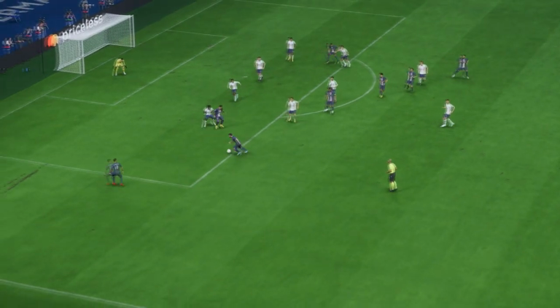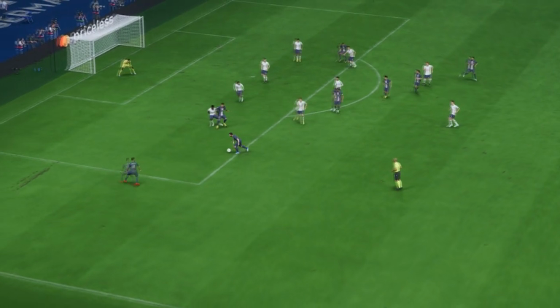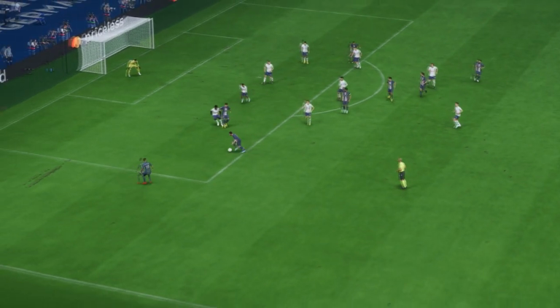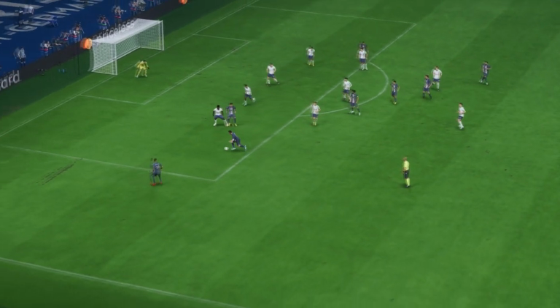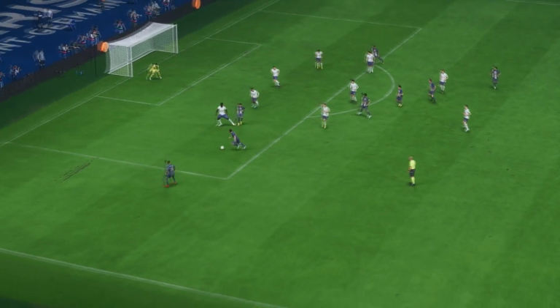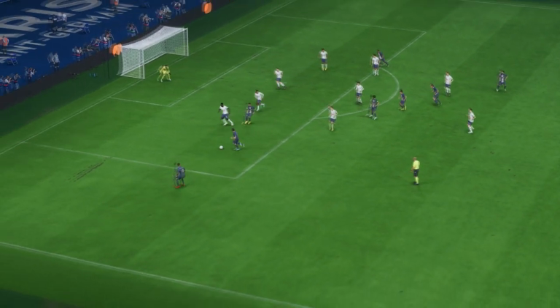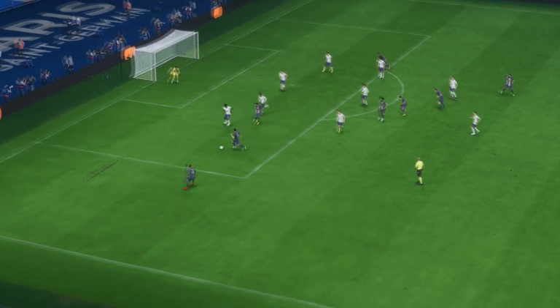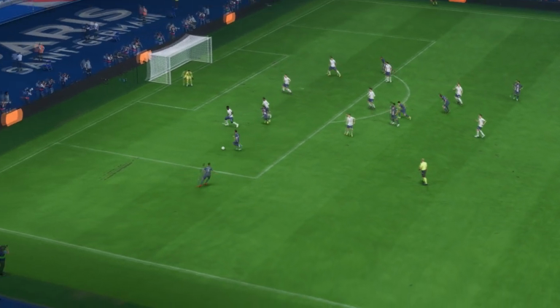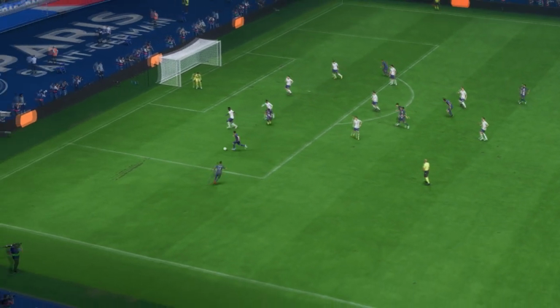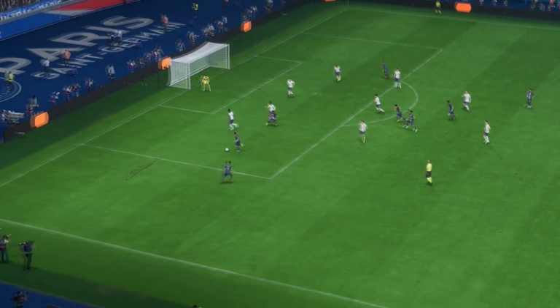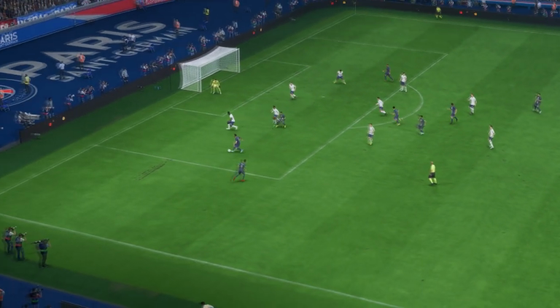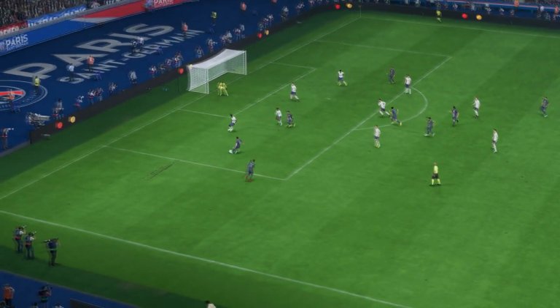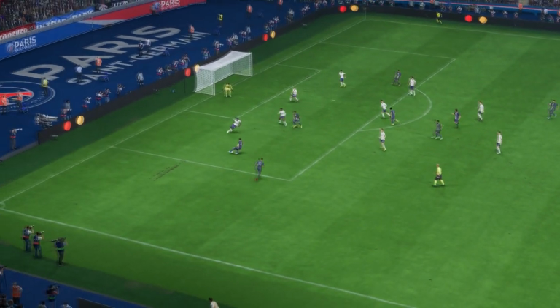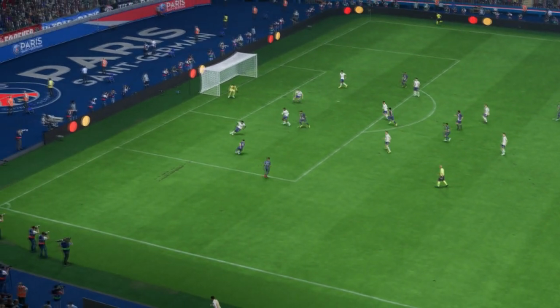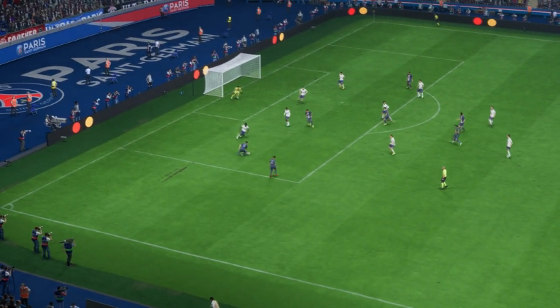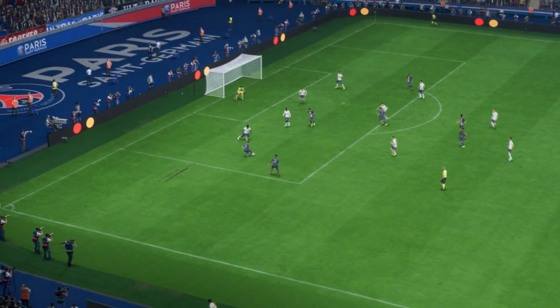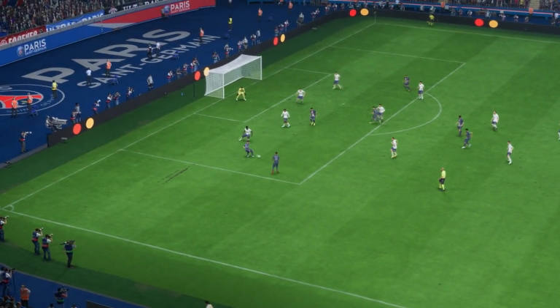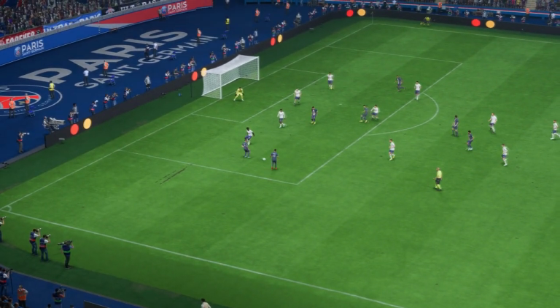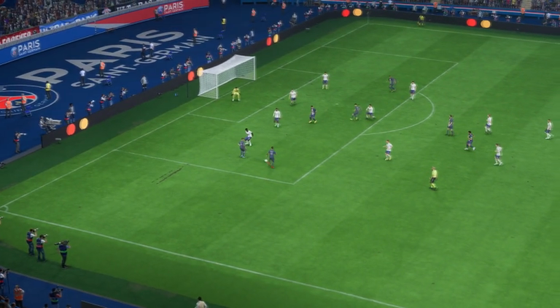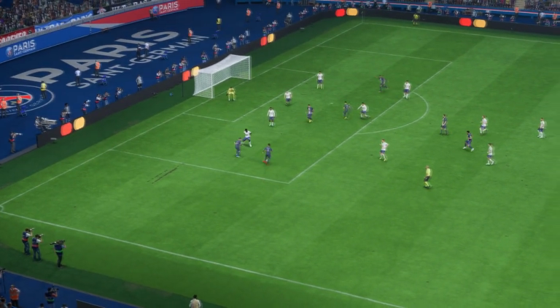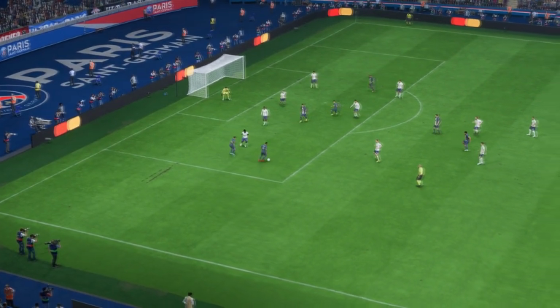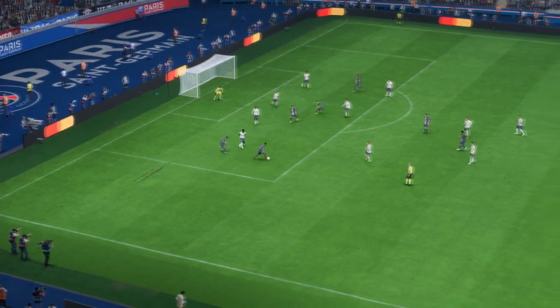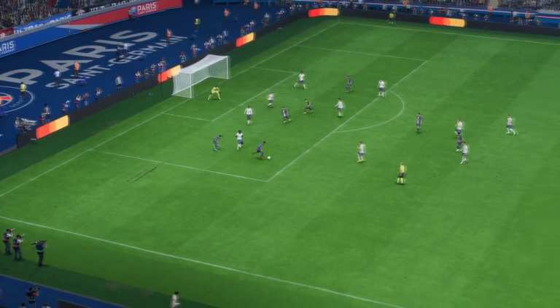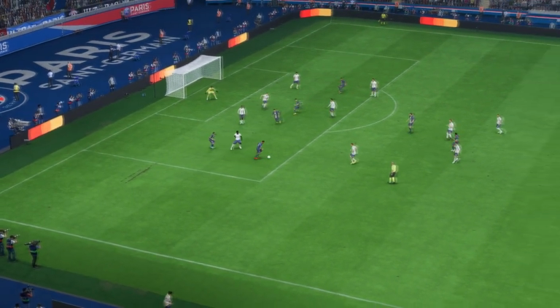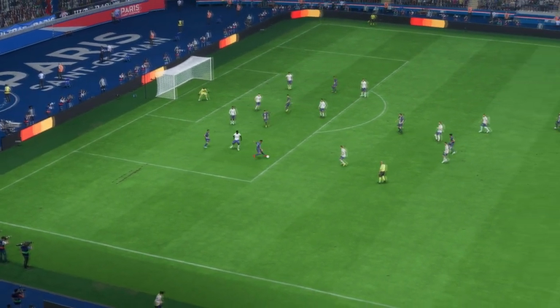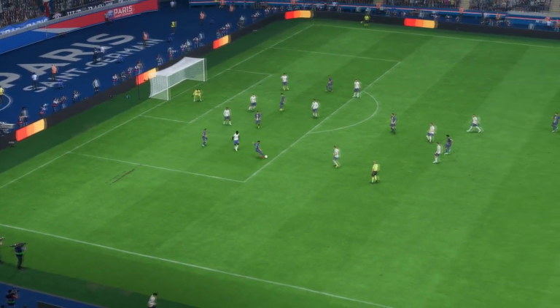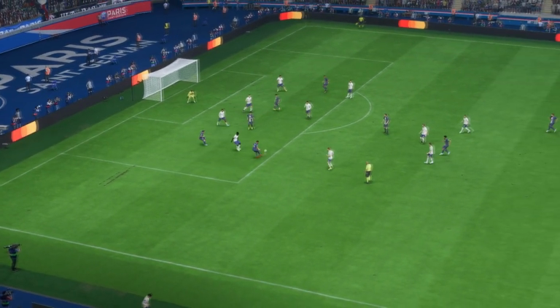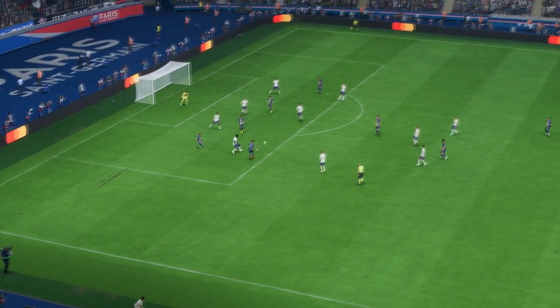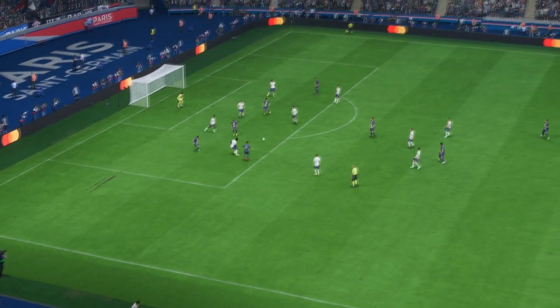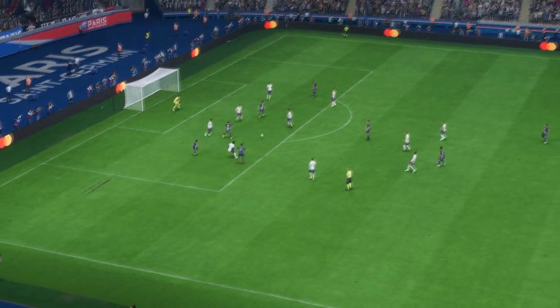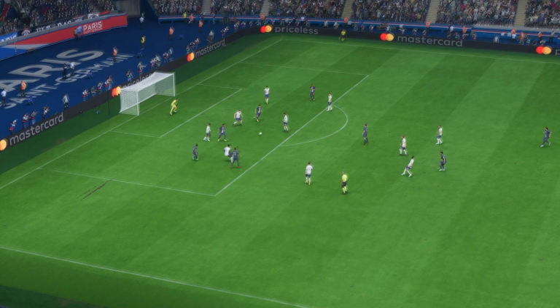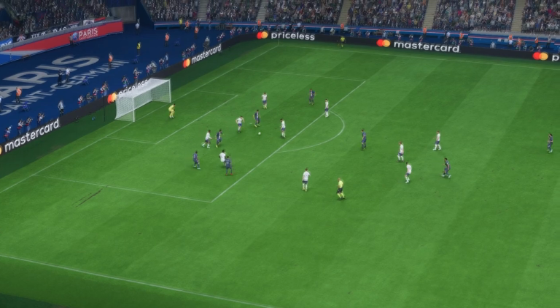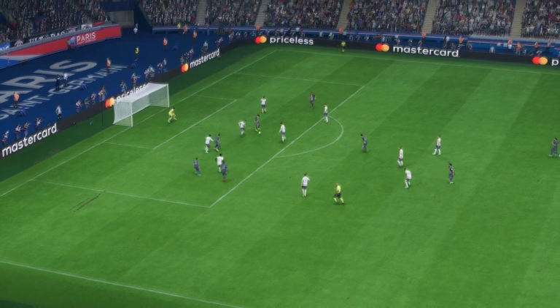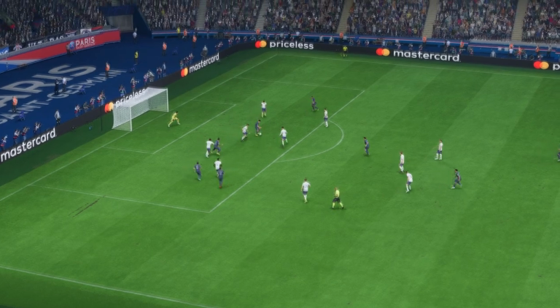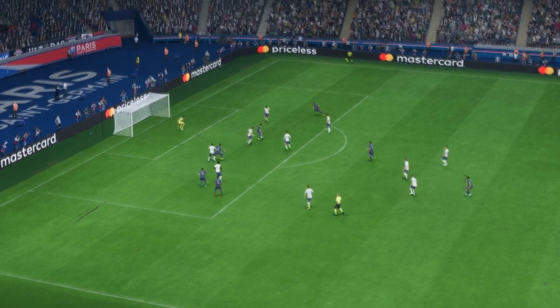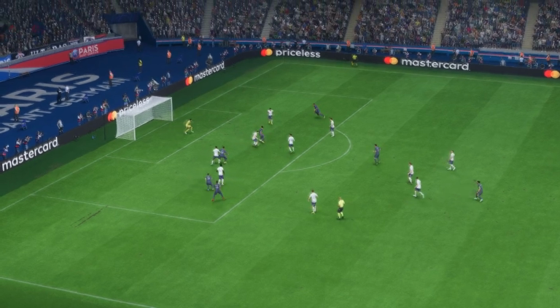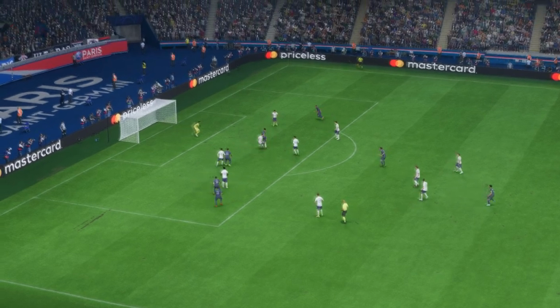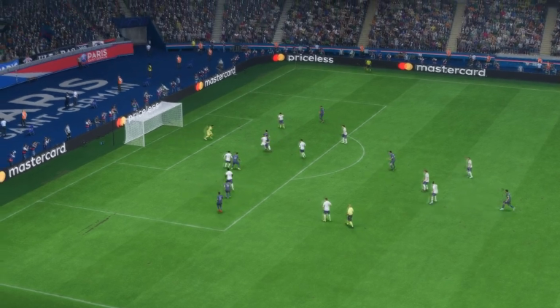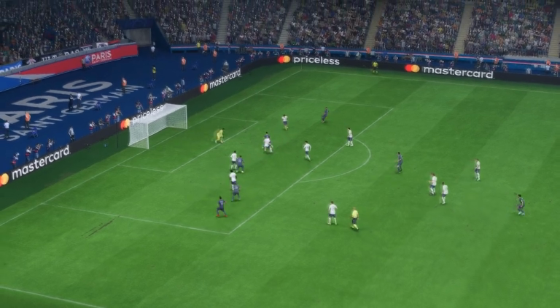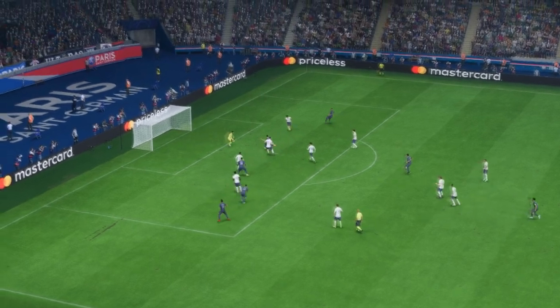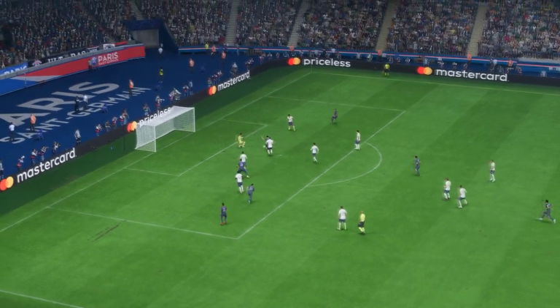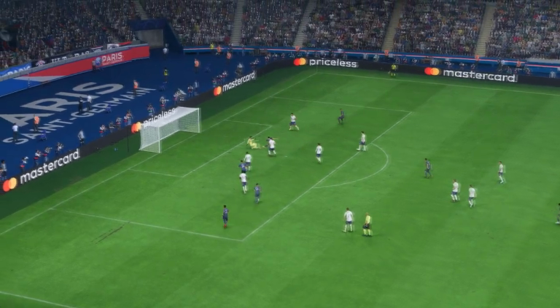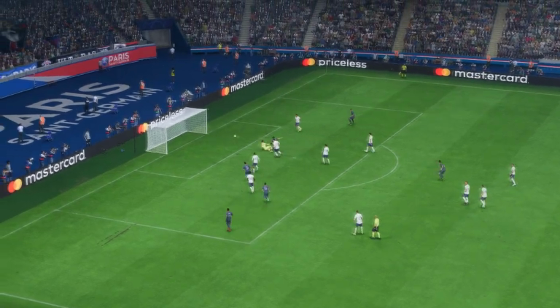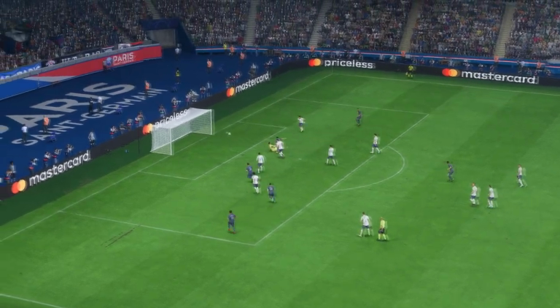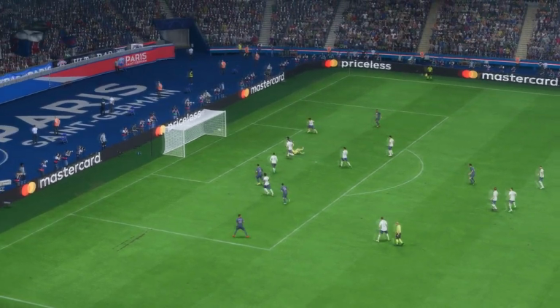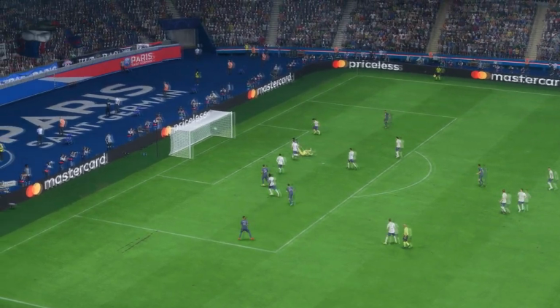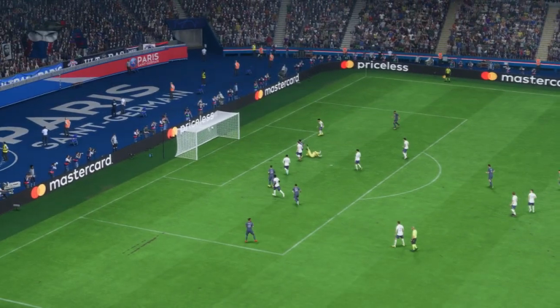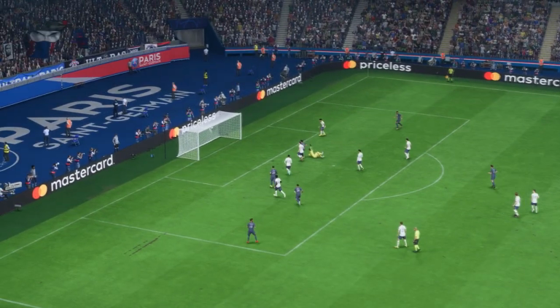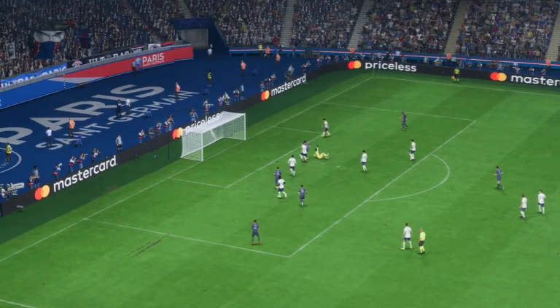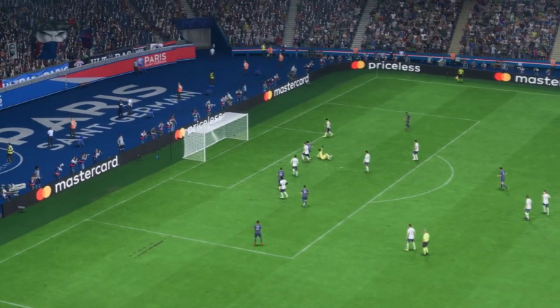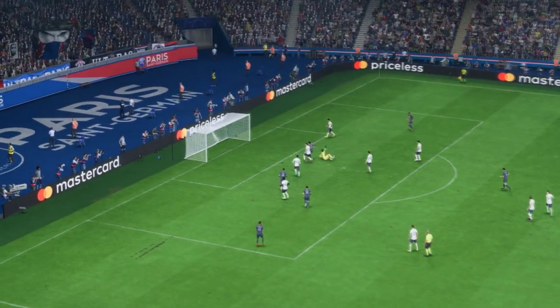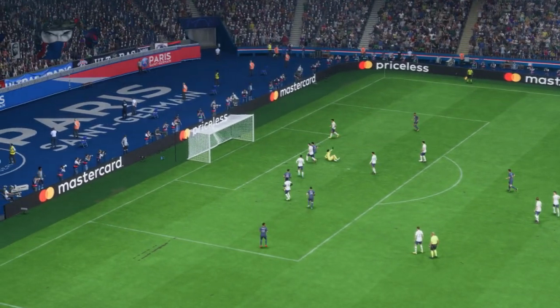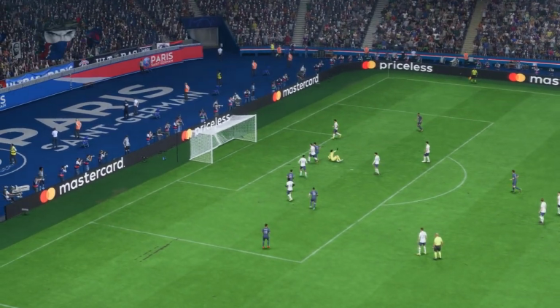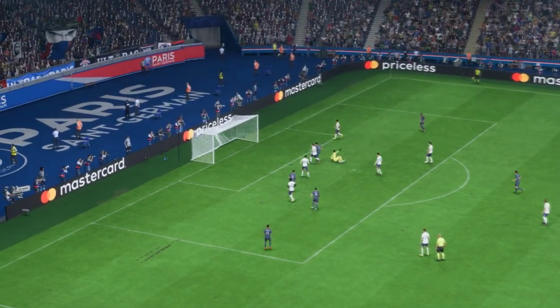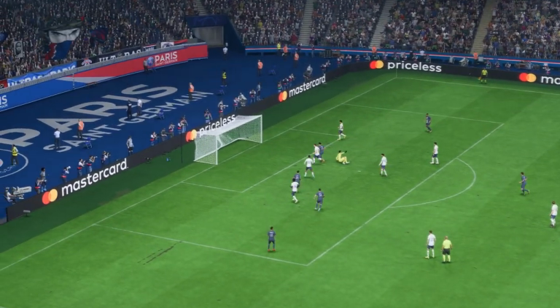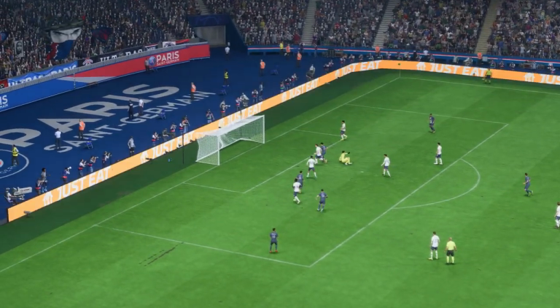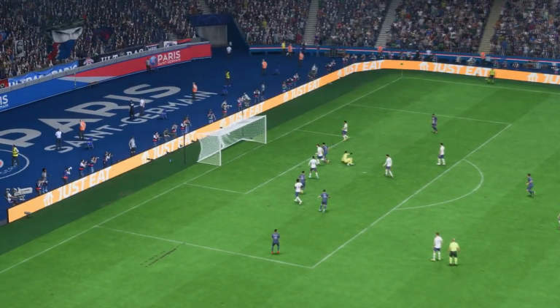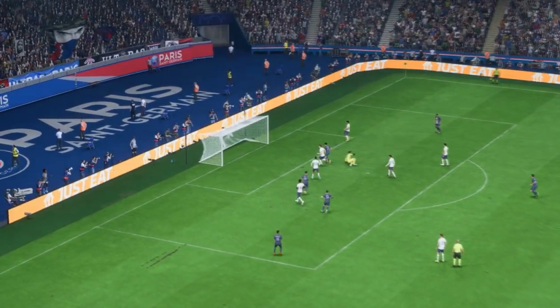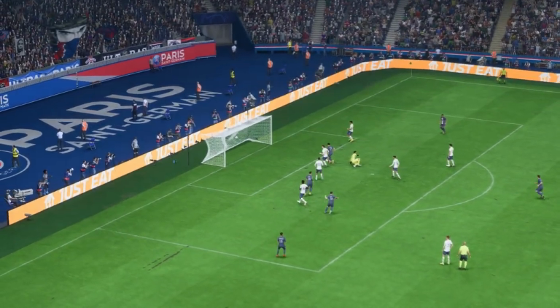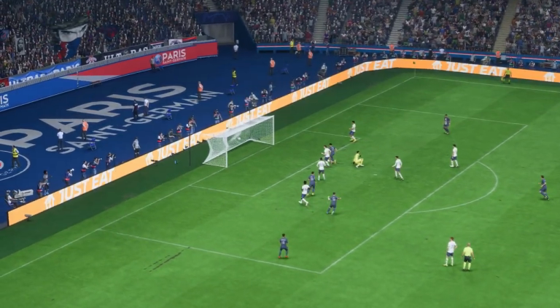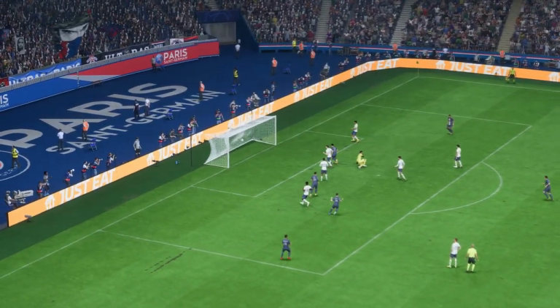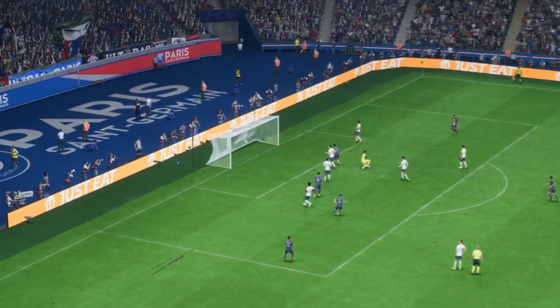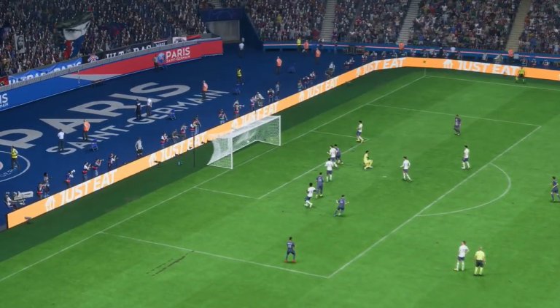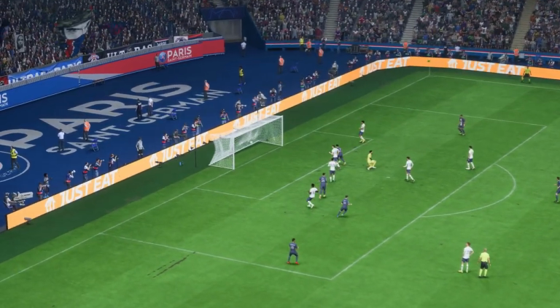Just look at this again: he moves the ball quickly, gets beyond his marker, and keeps his composure. It's an excellent finish.